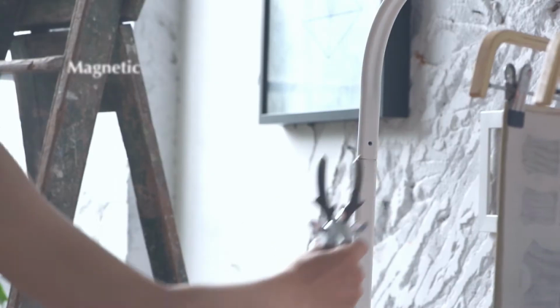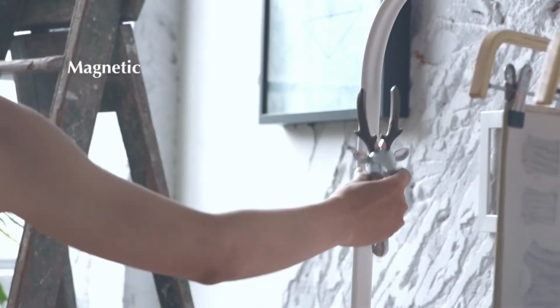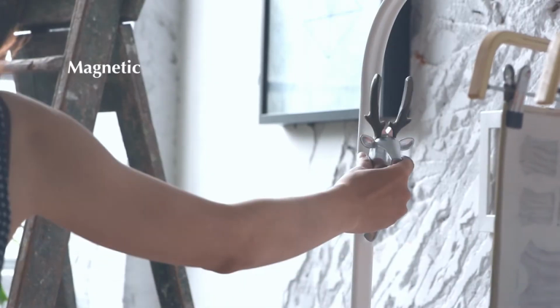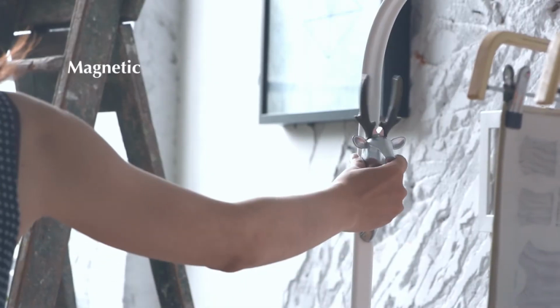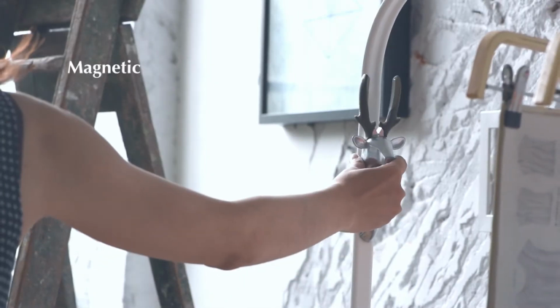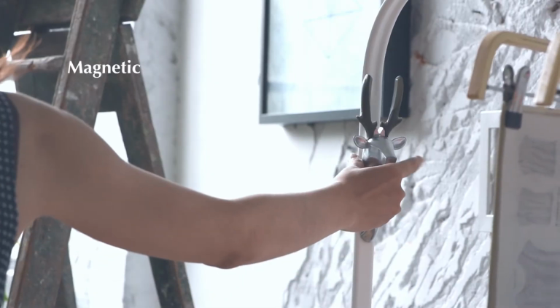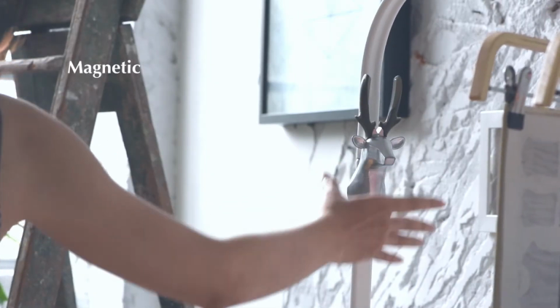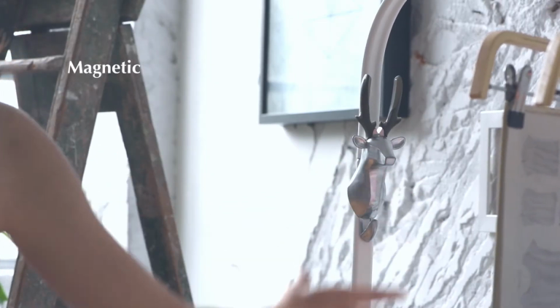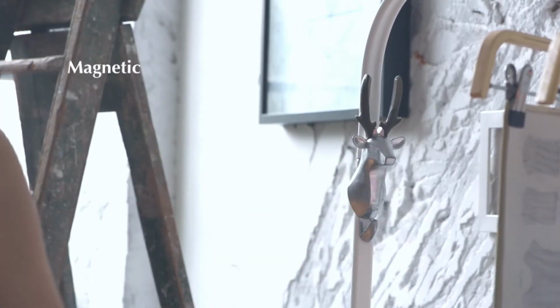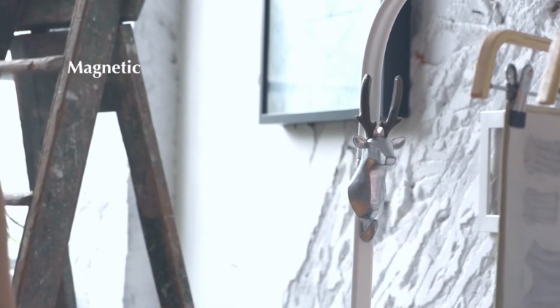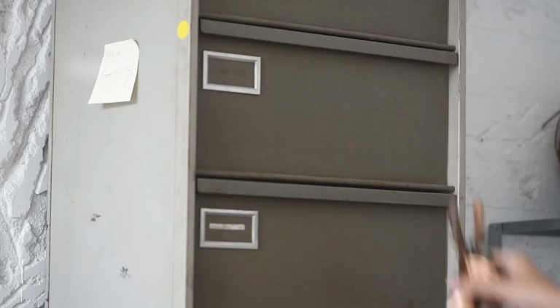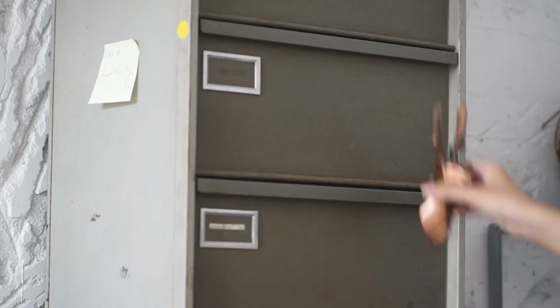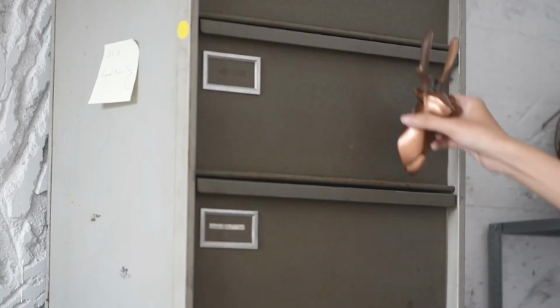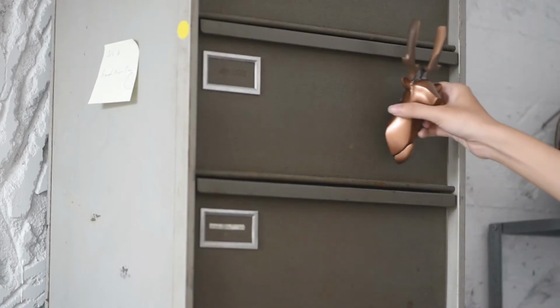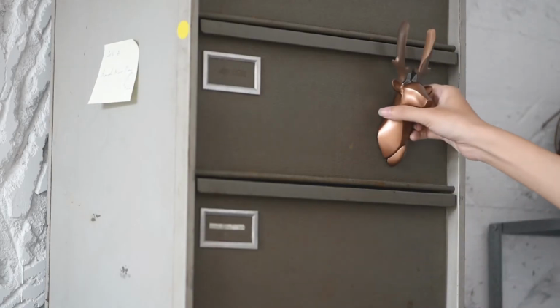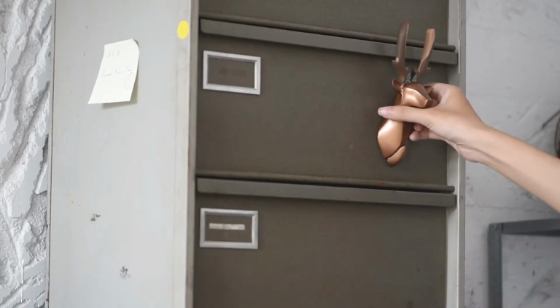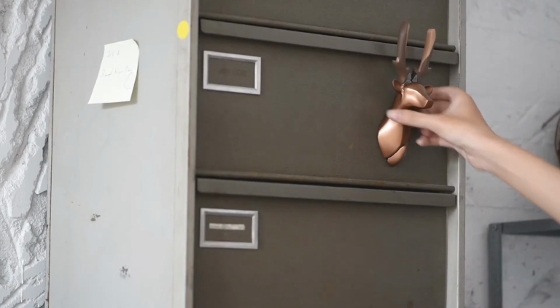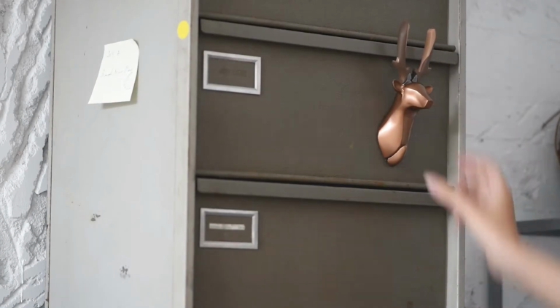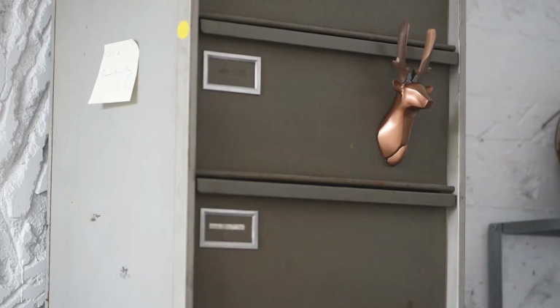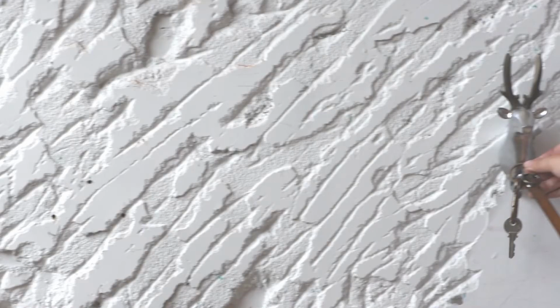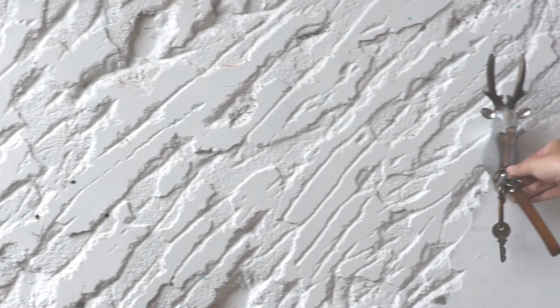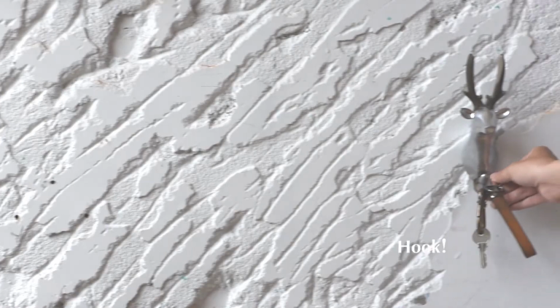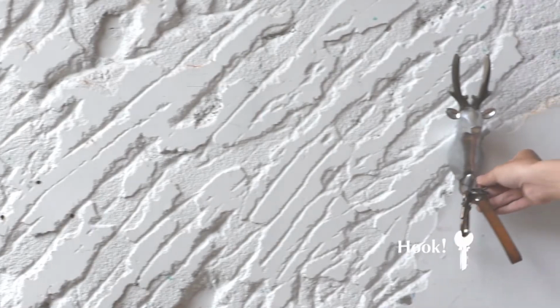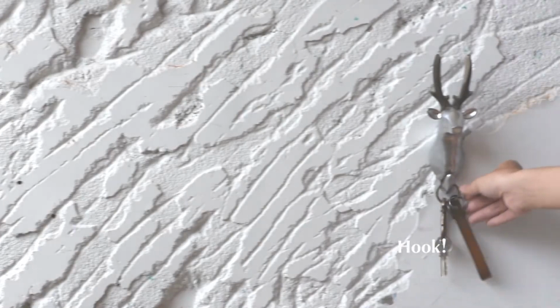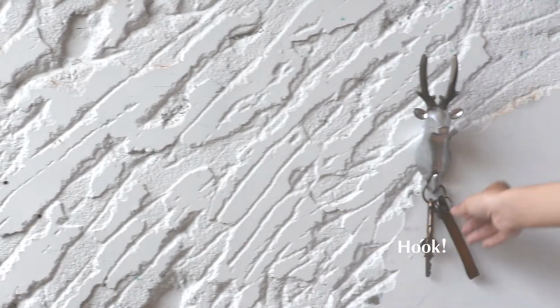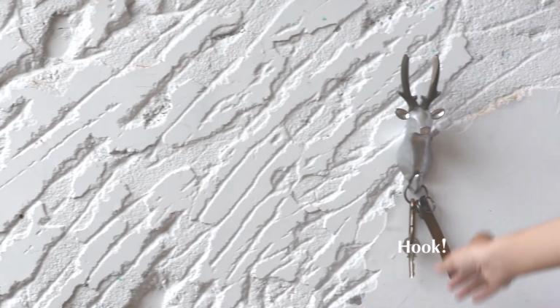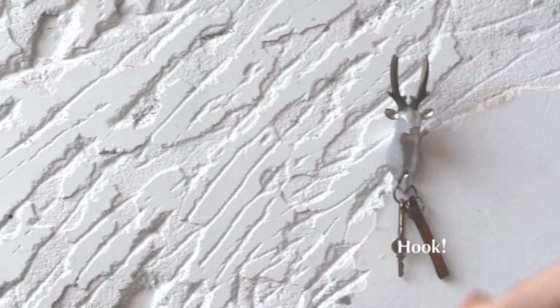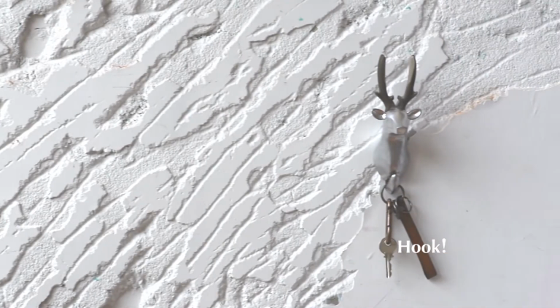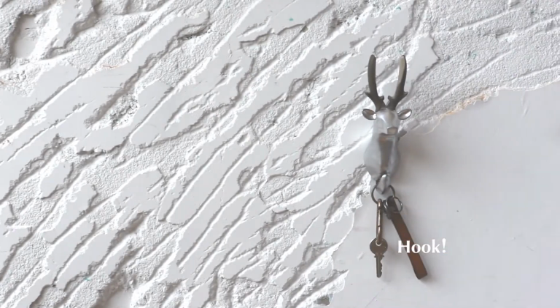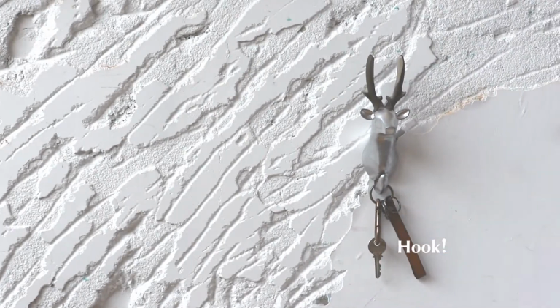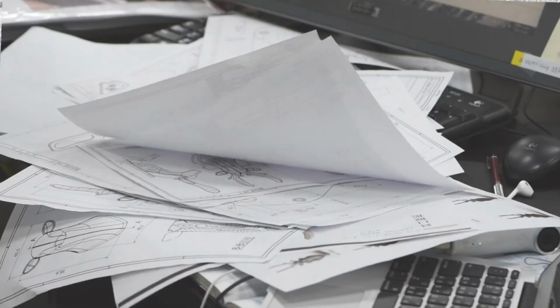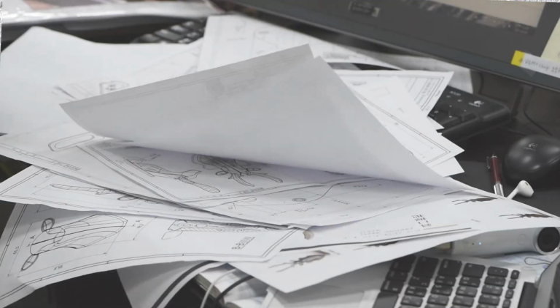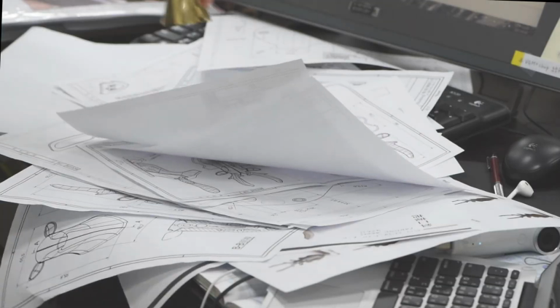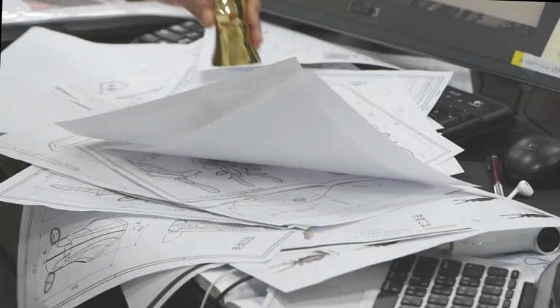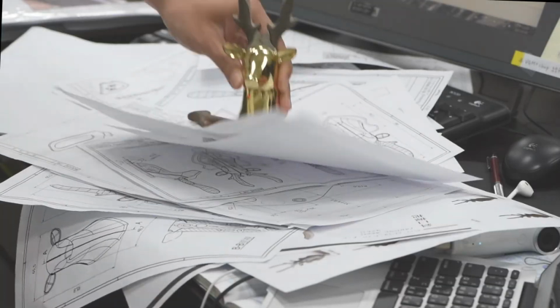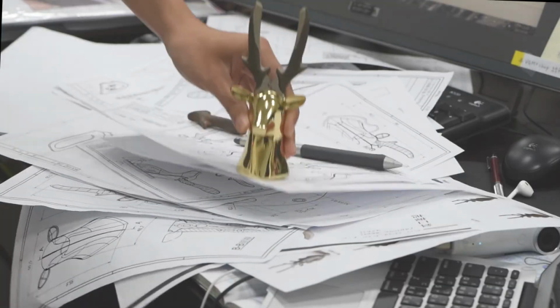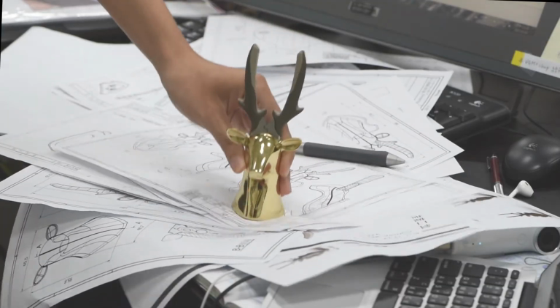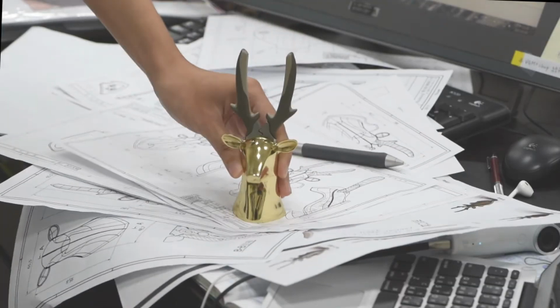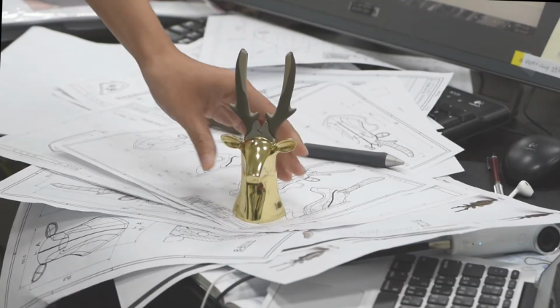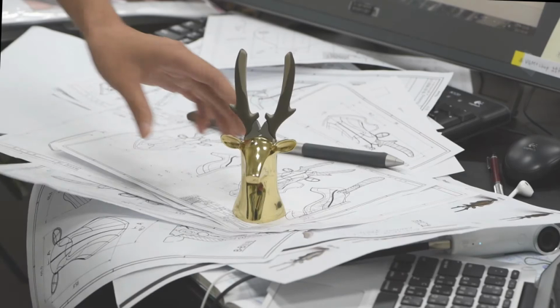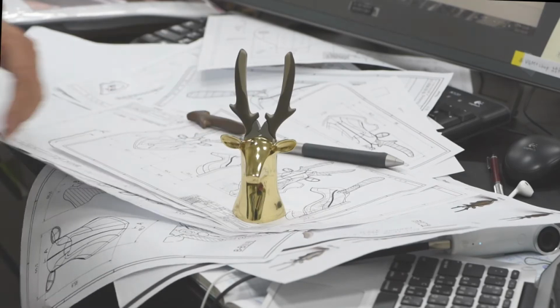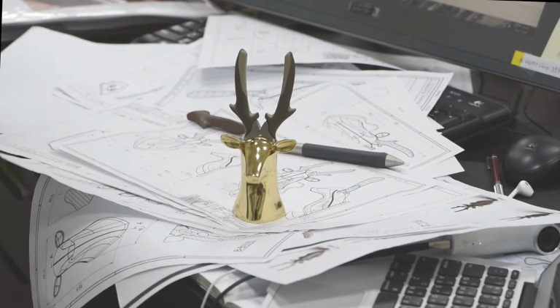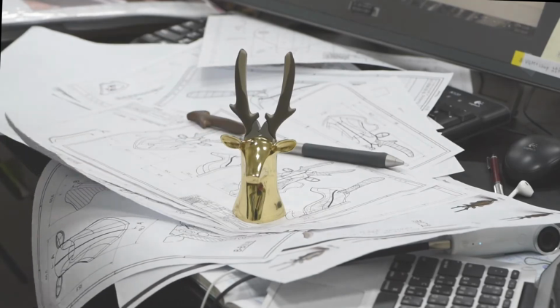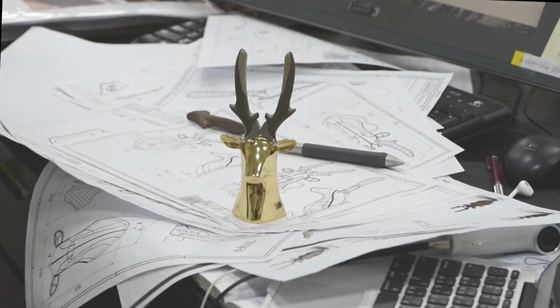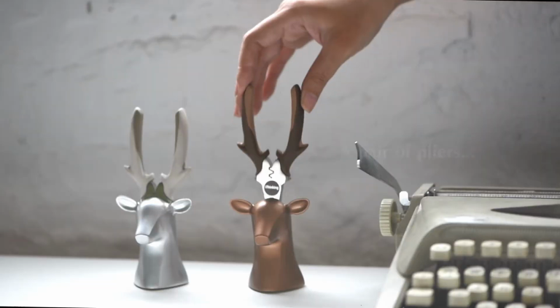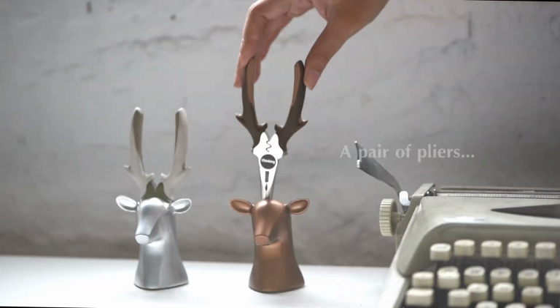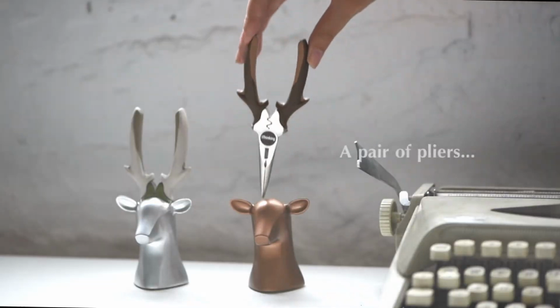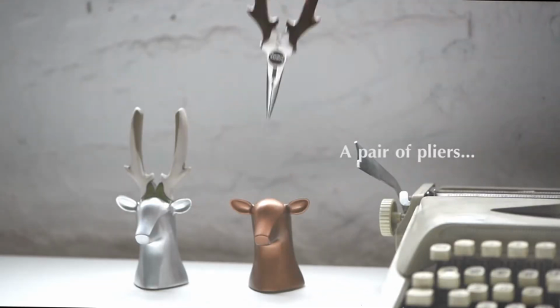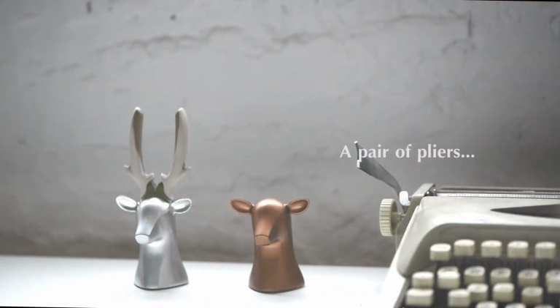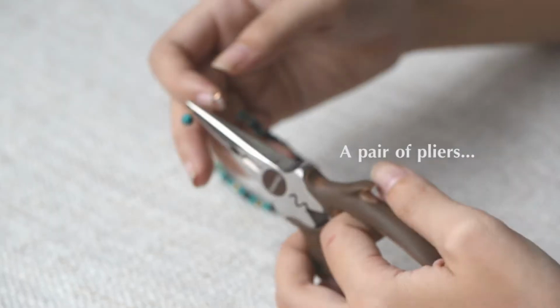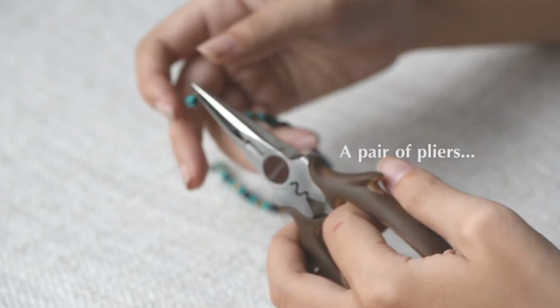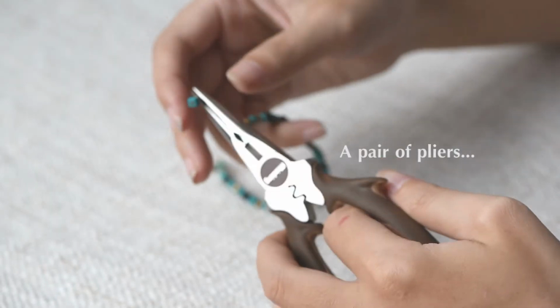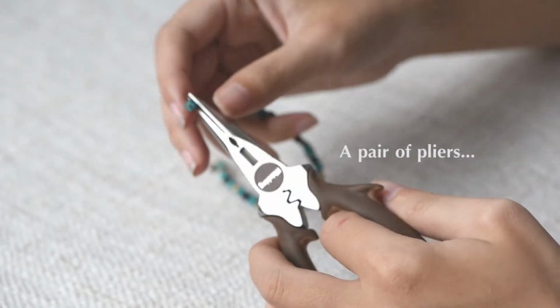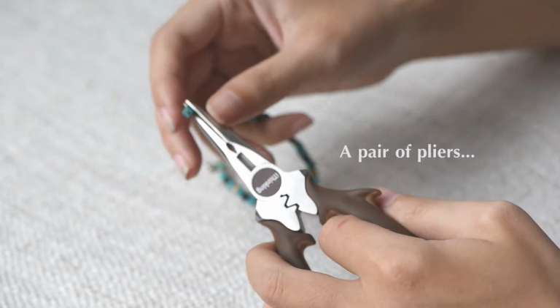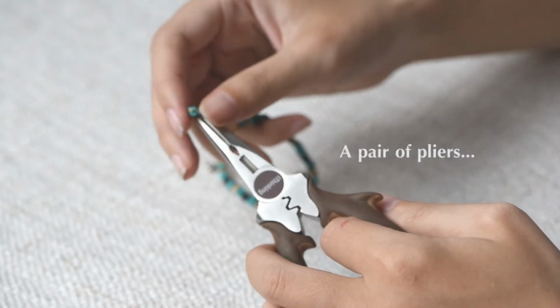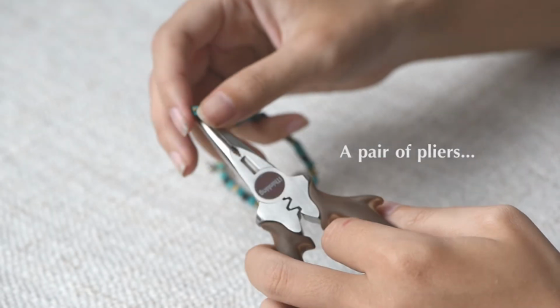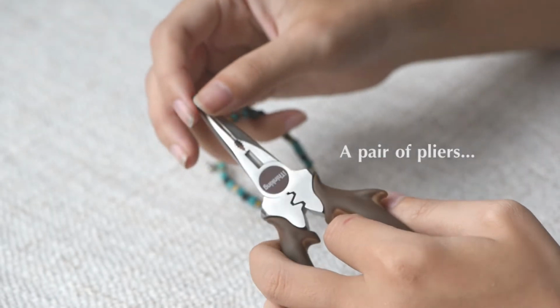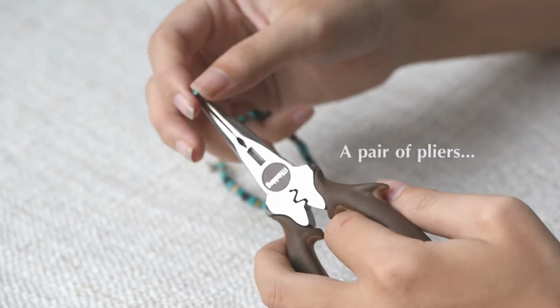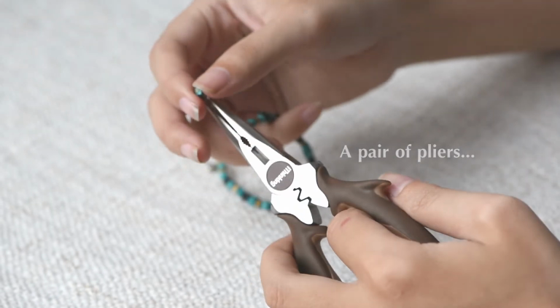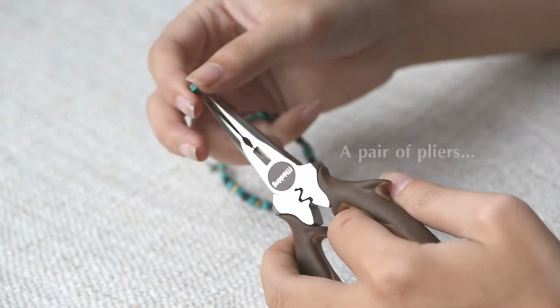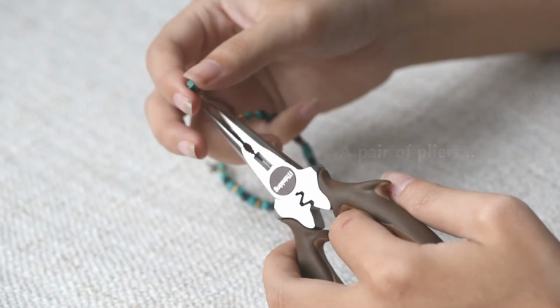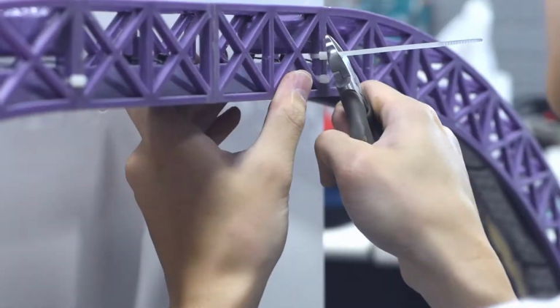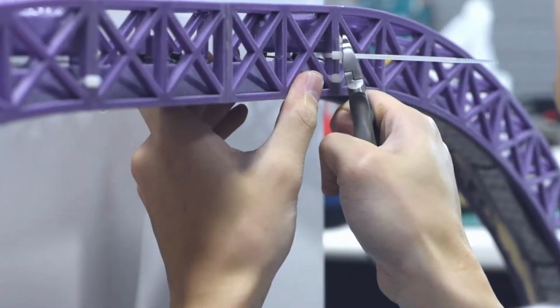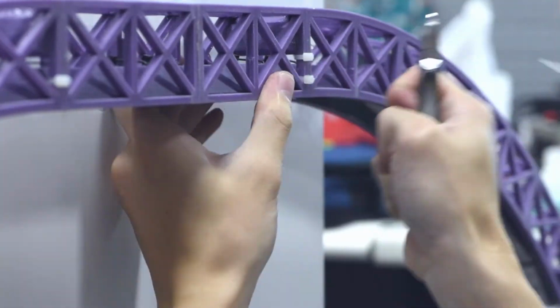The magnetic panel allows our Dear Deer to quick-apply on any iron product, and it's your all-purpose partner as a pair of pliers.